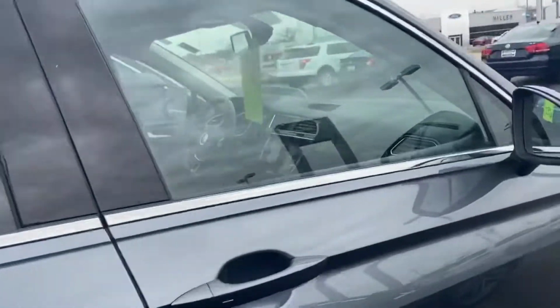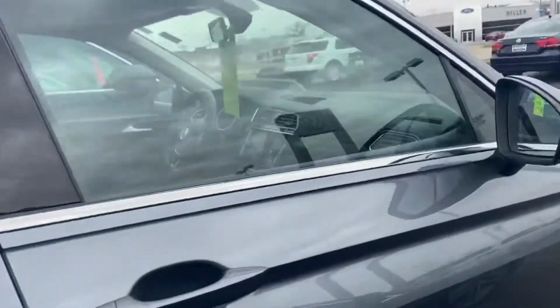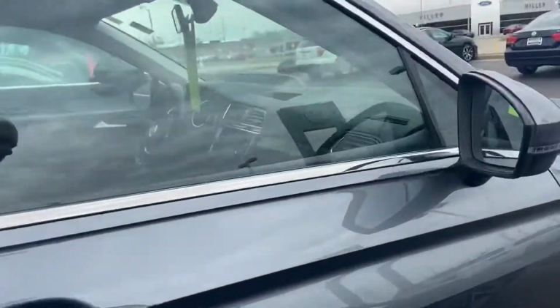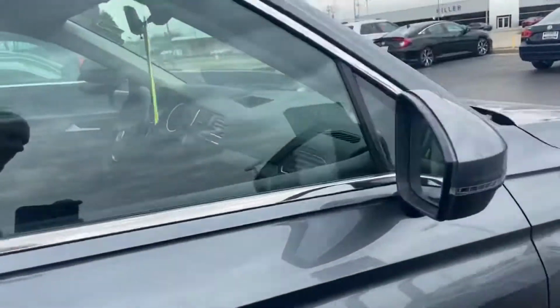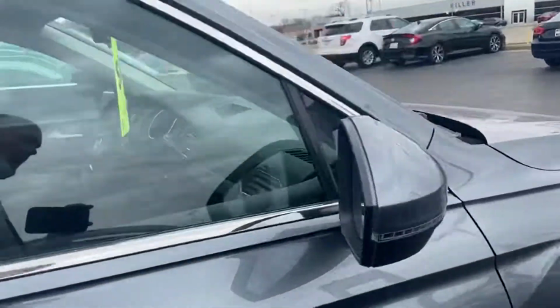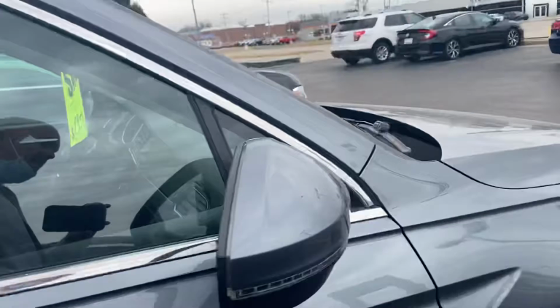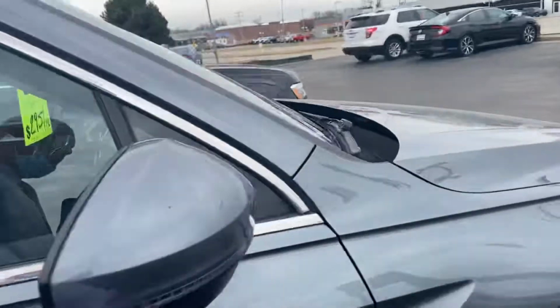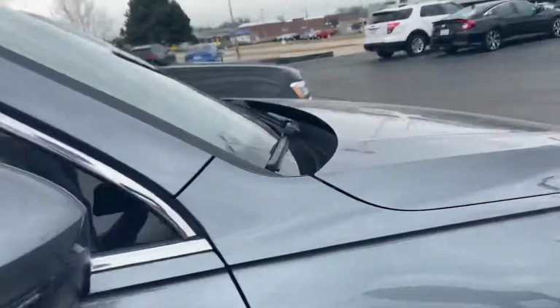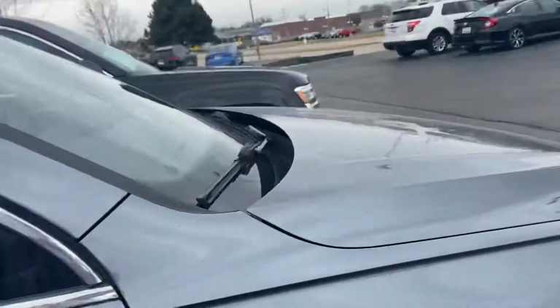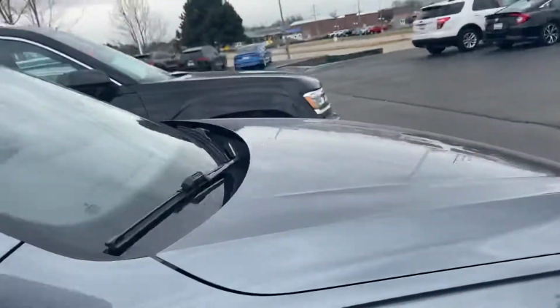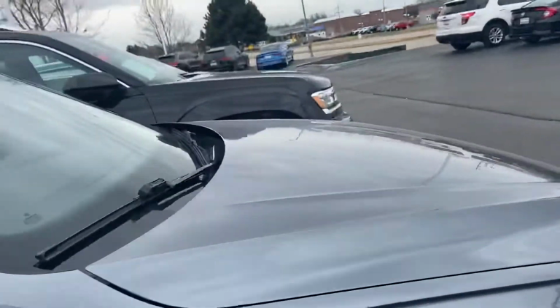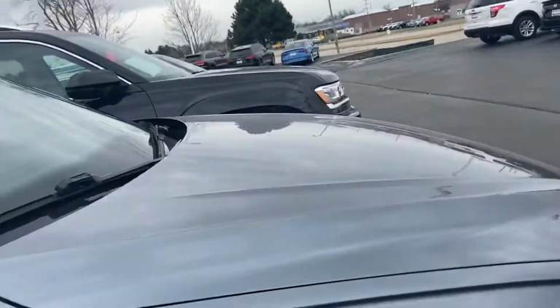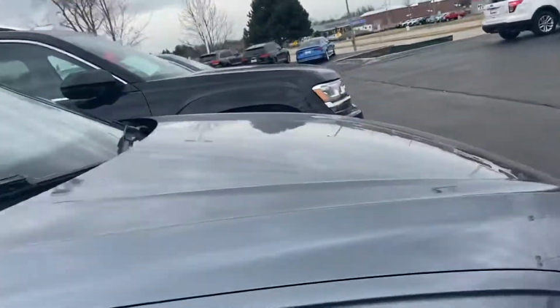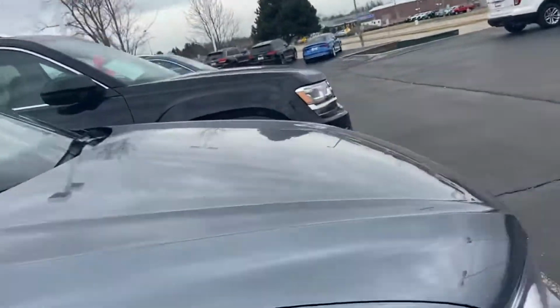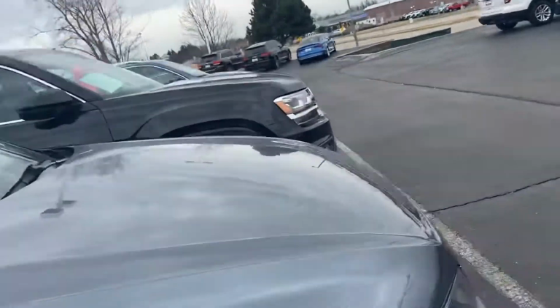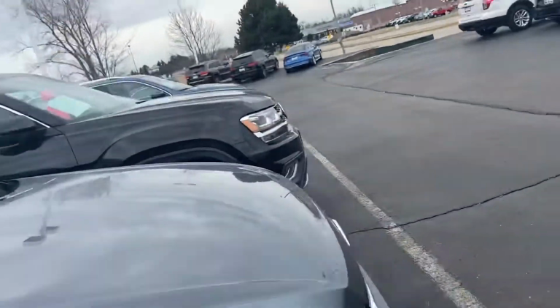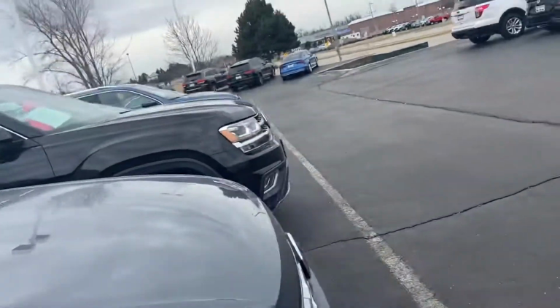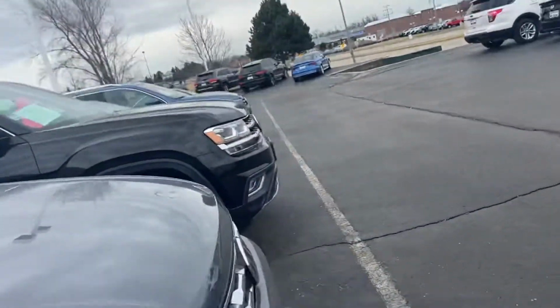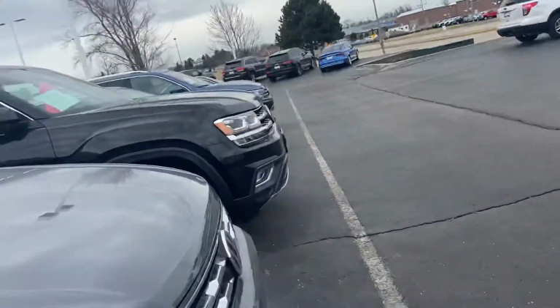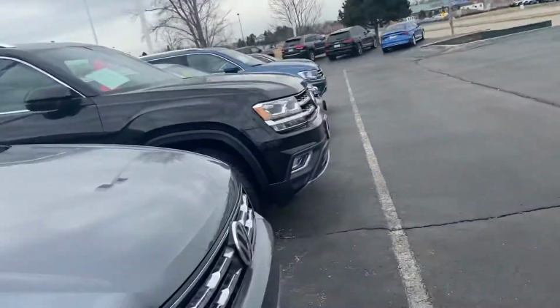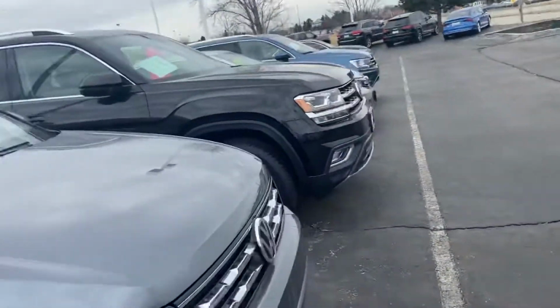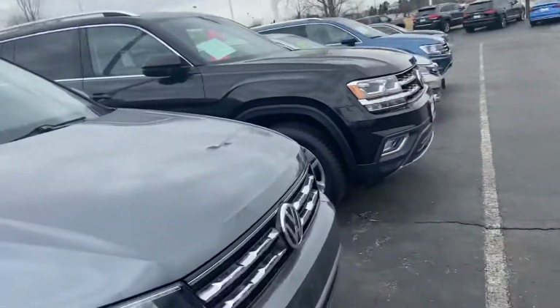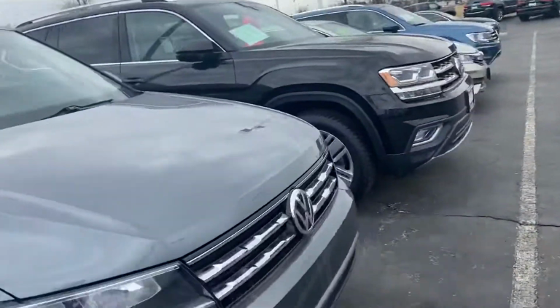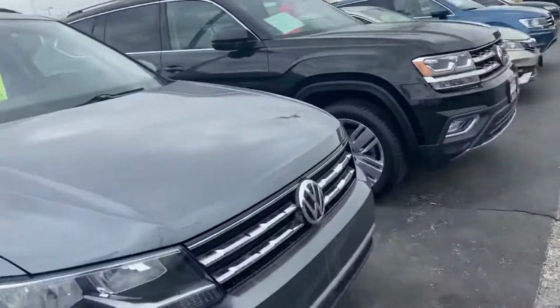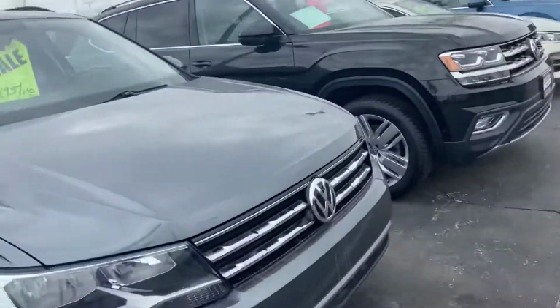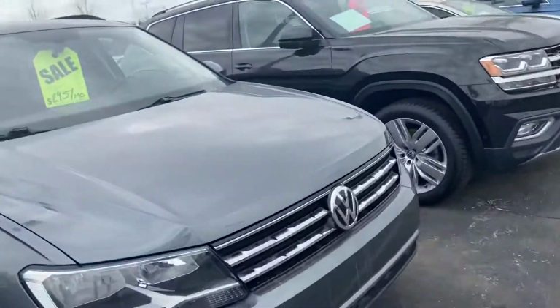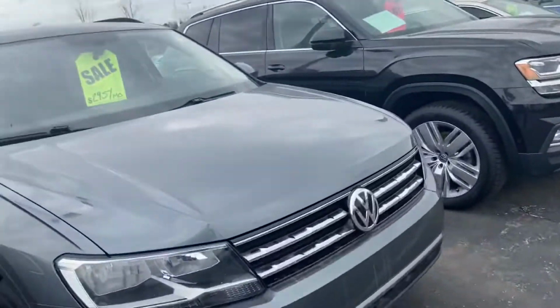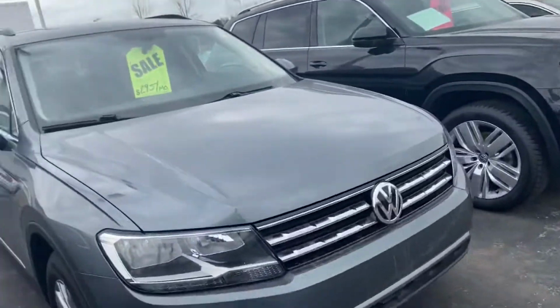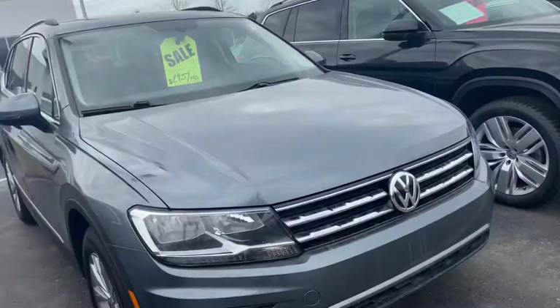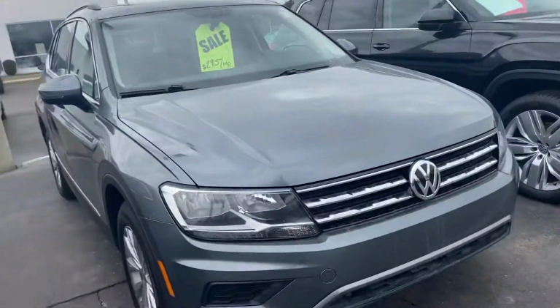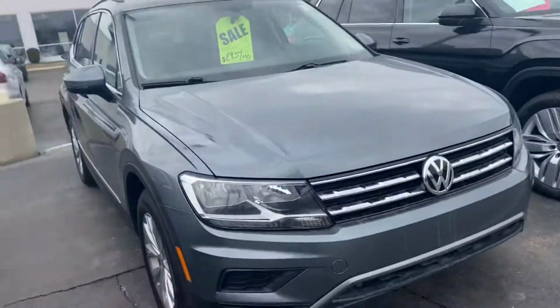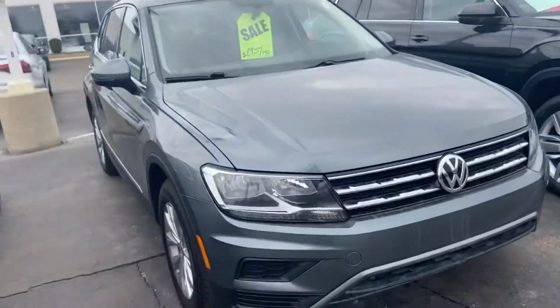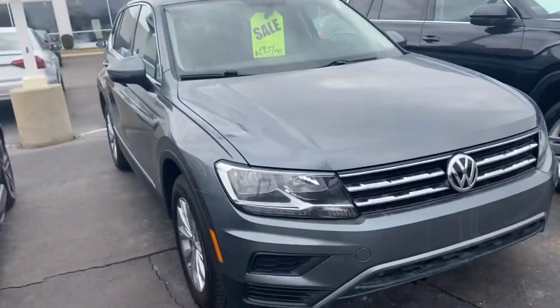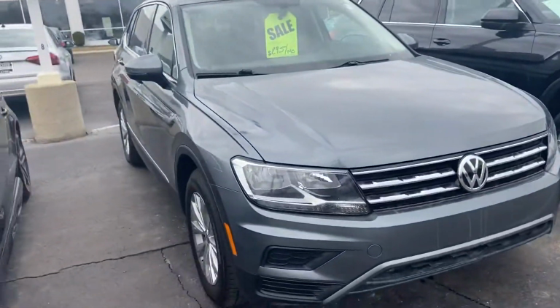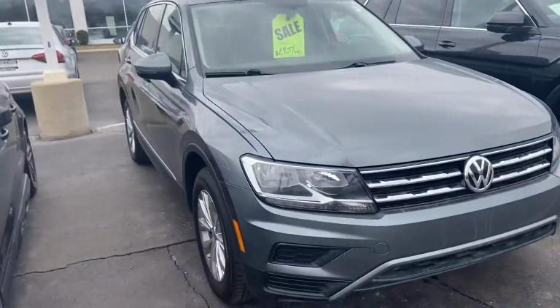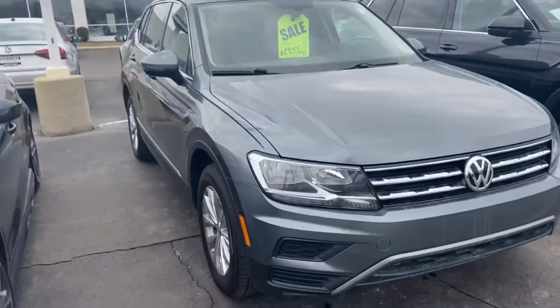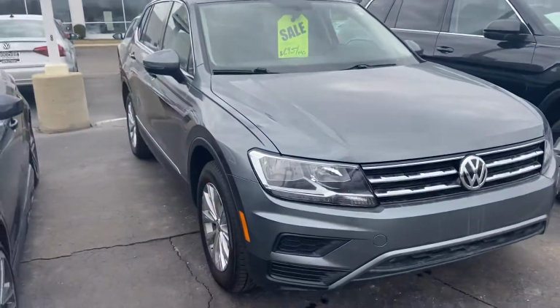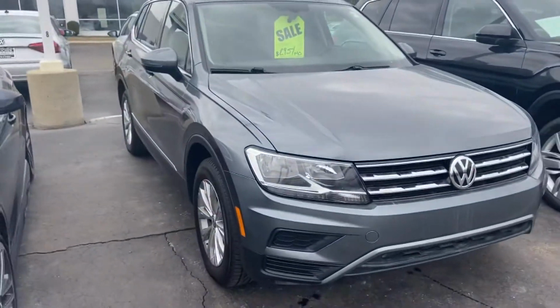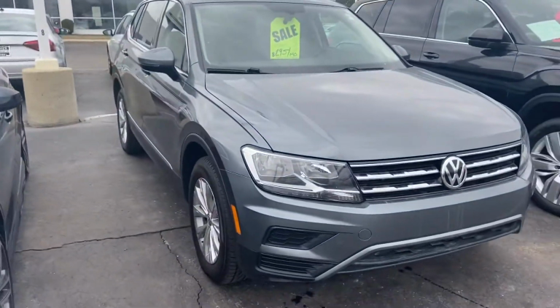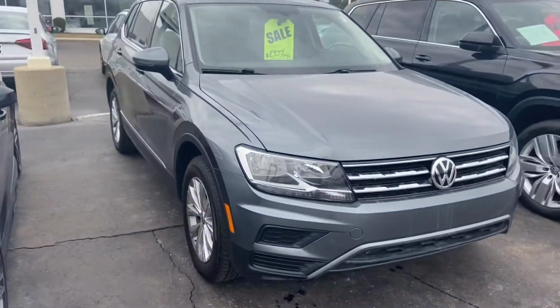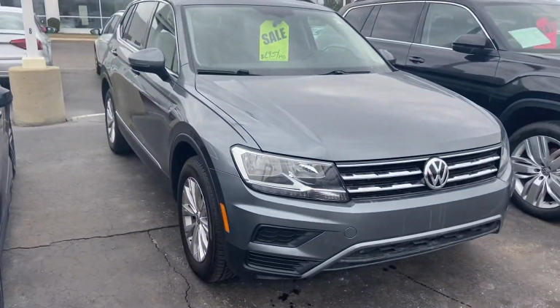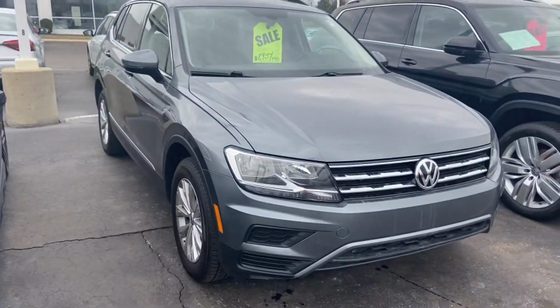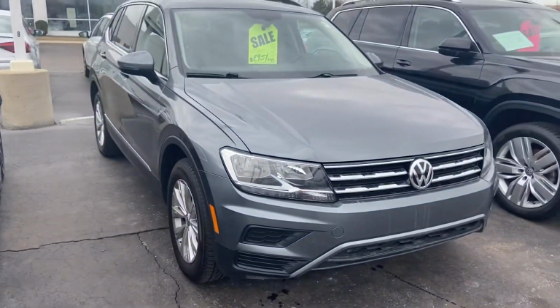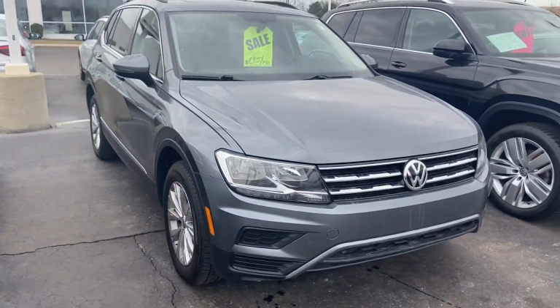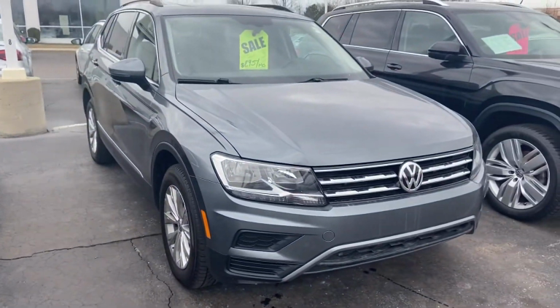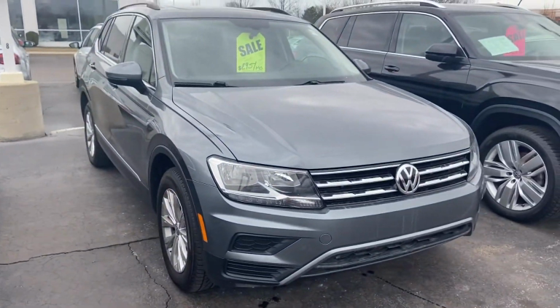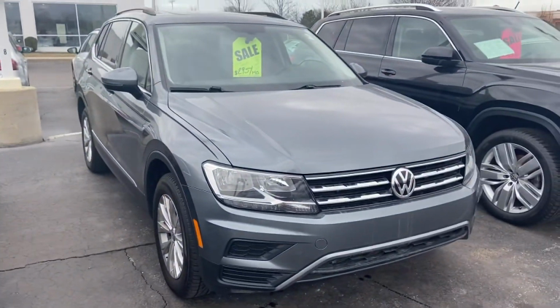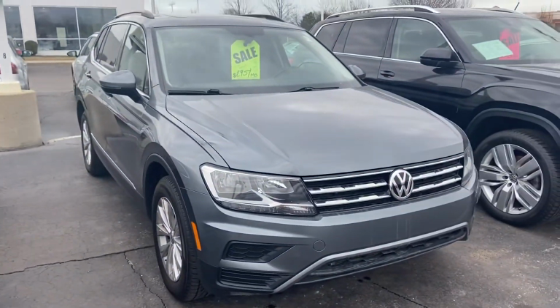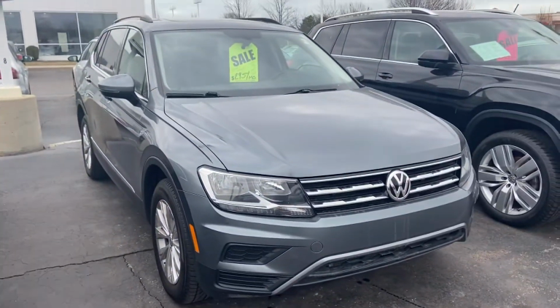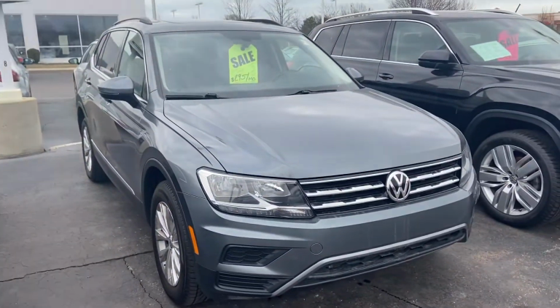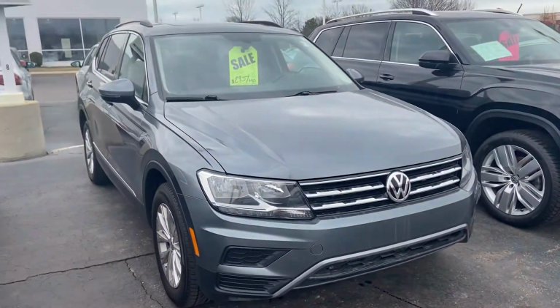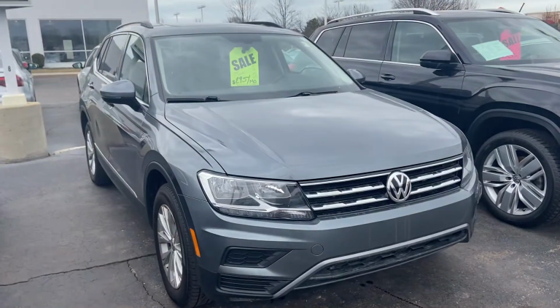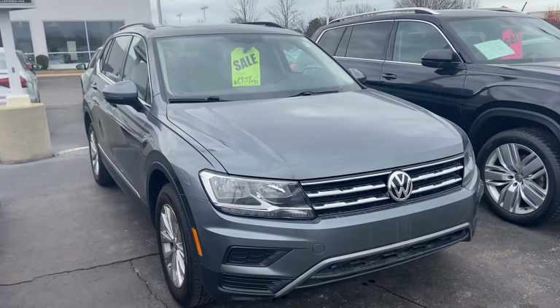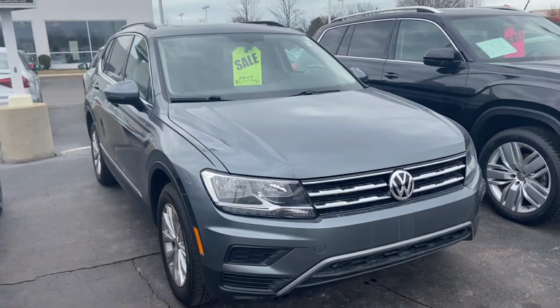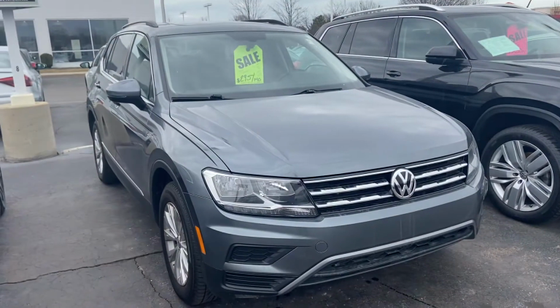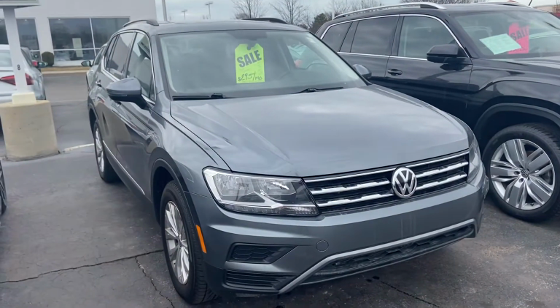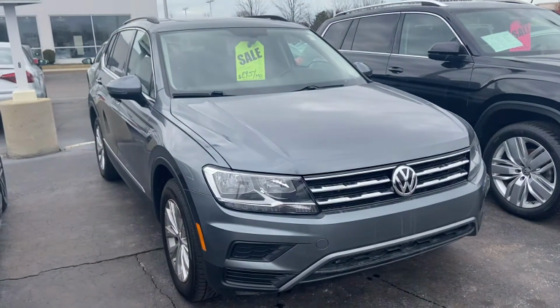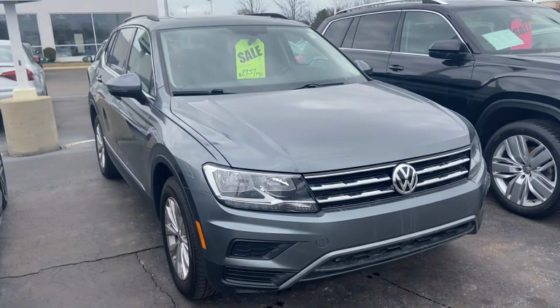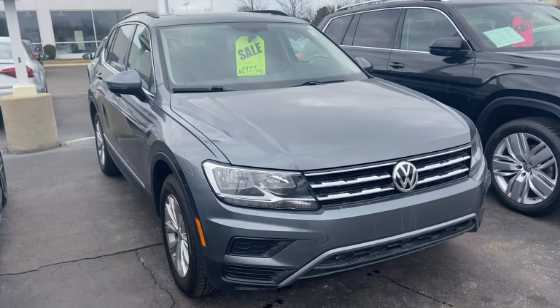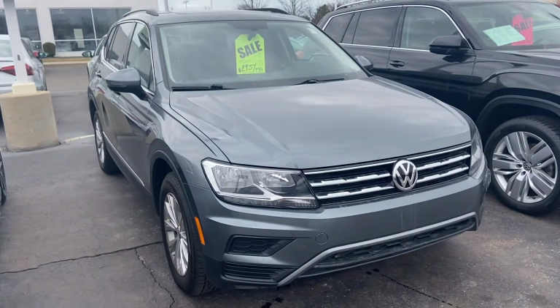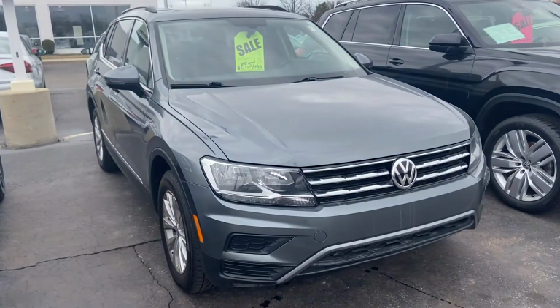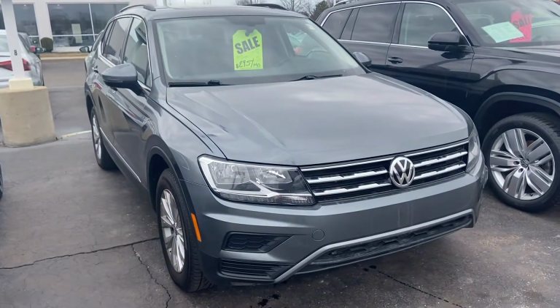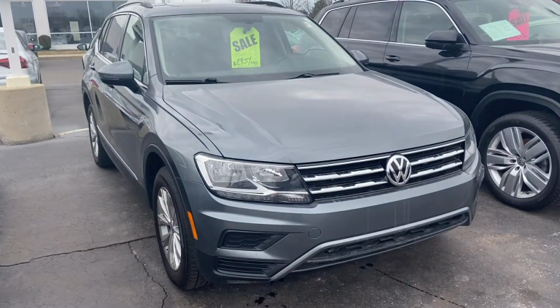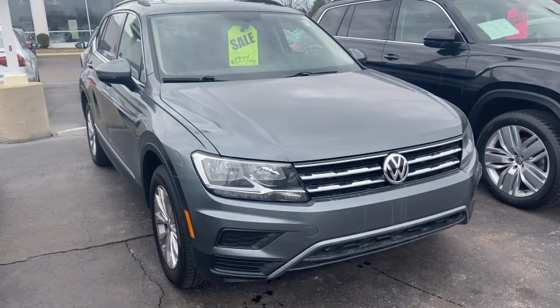I'd be happy to arrange a test drive for you or answer any questions you might have. You can reach me here at 414-525-1100. My name is Nick.